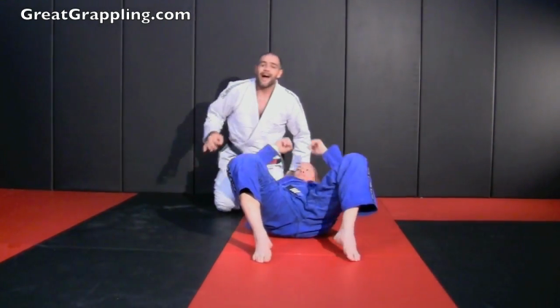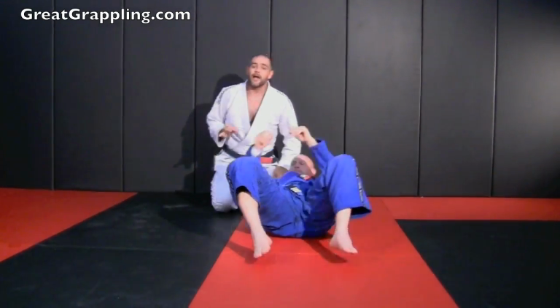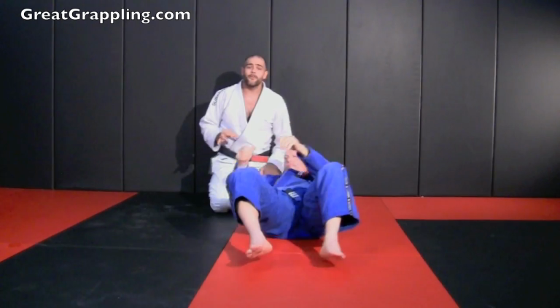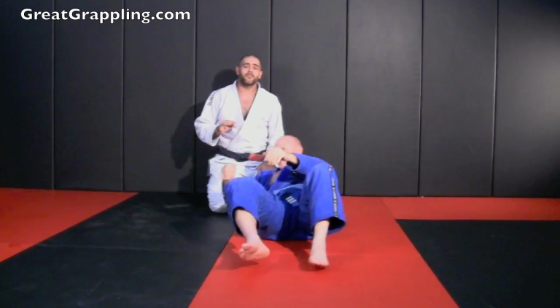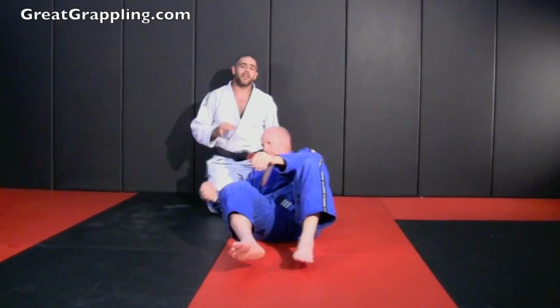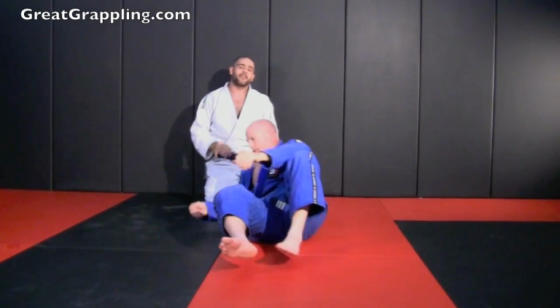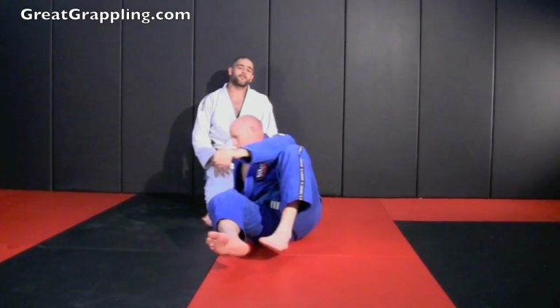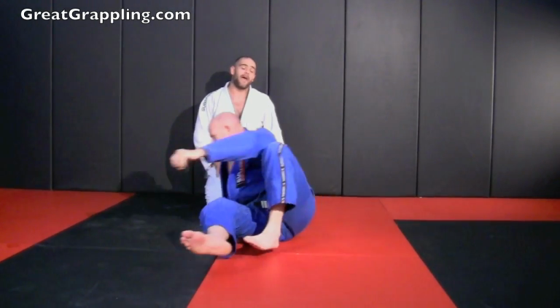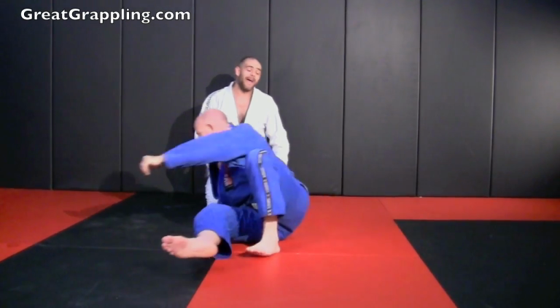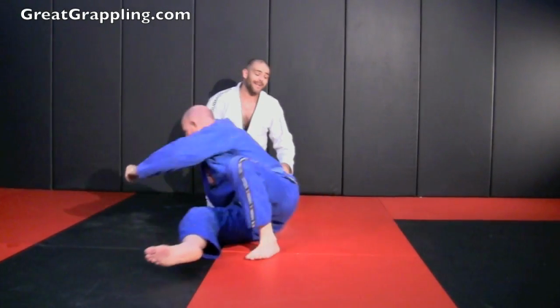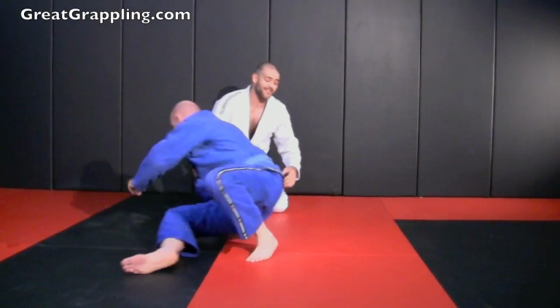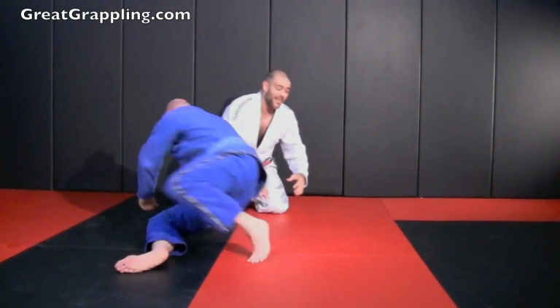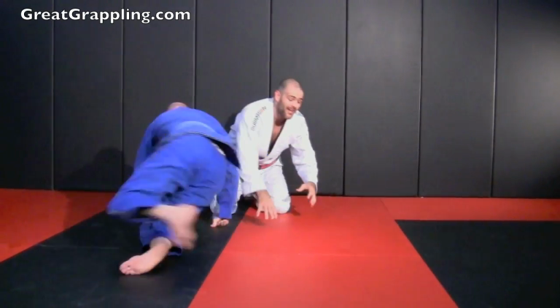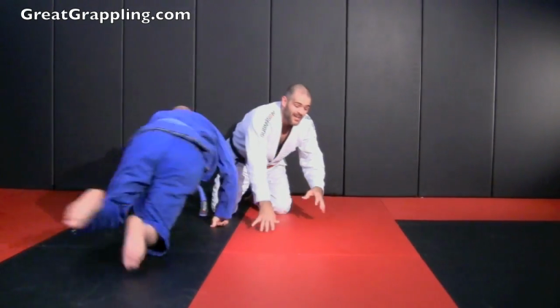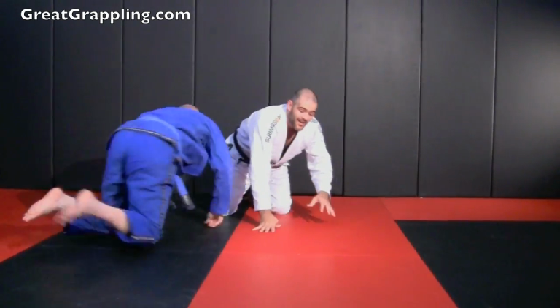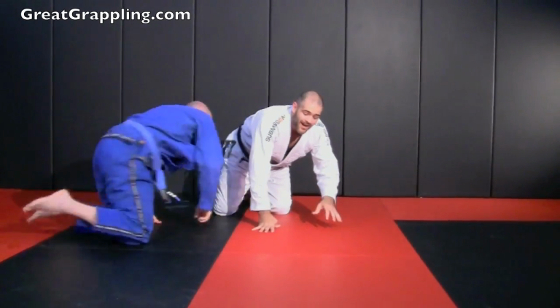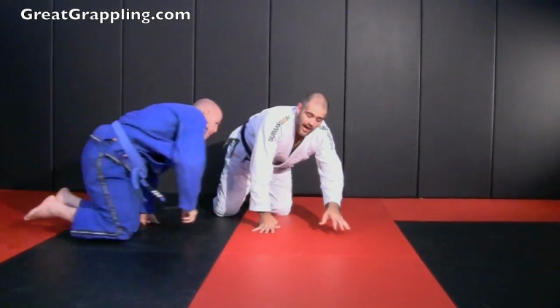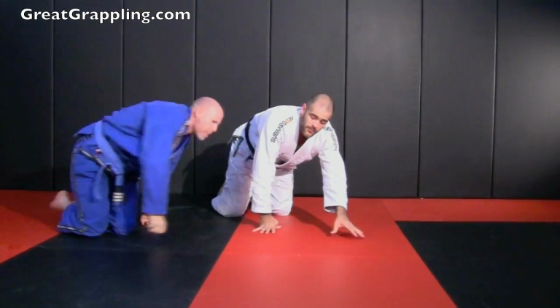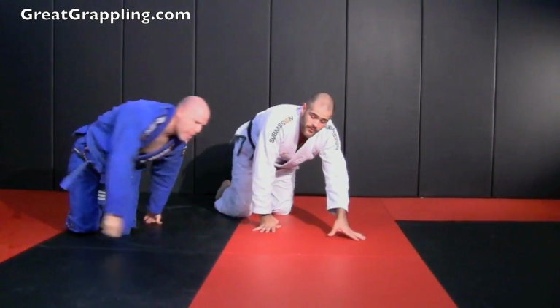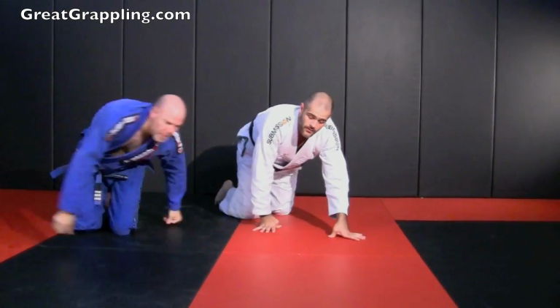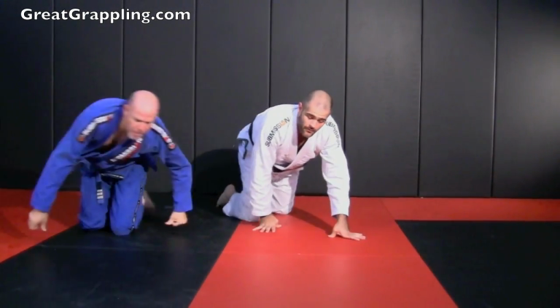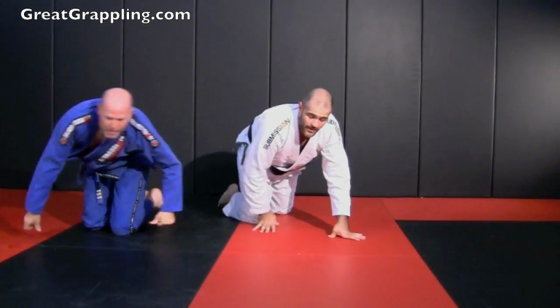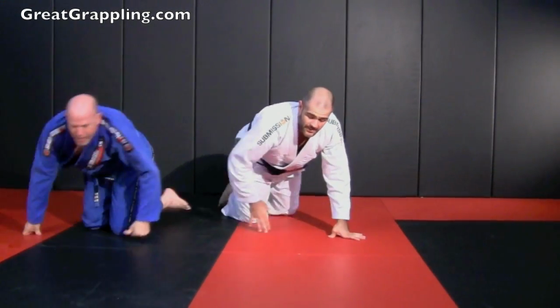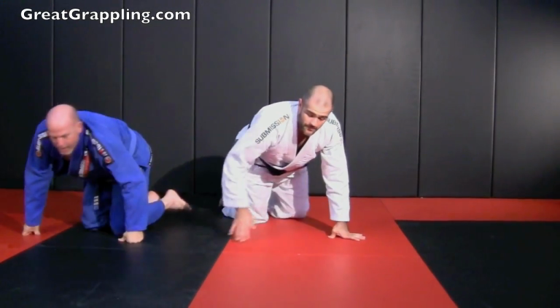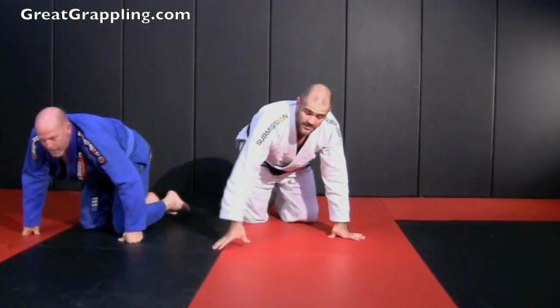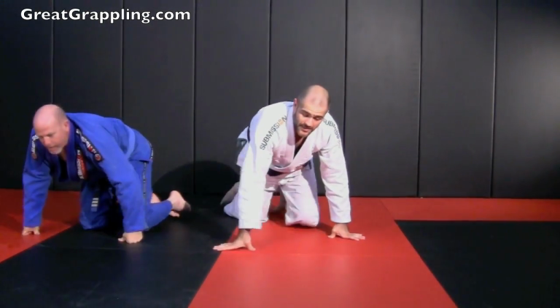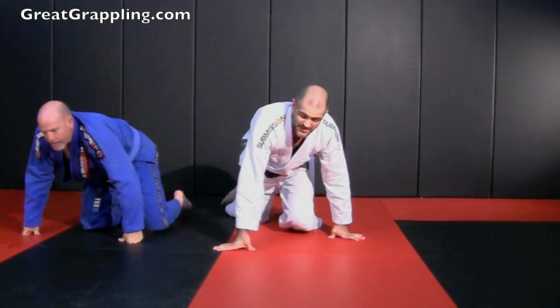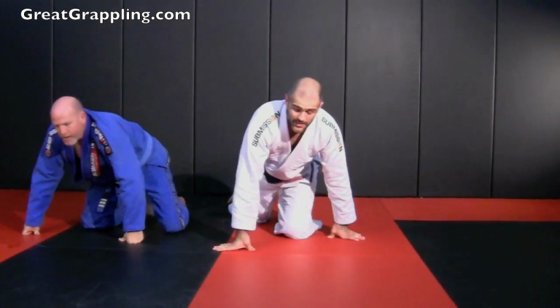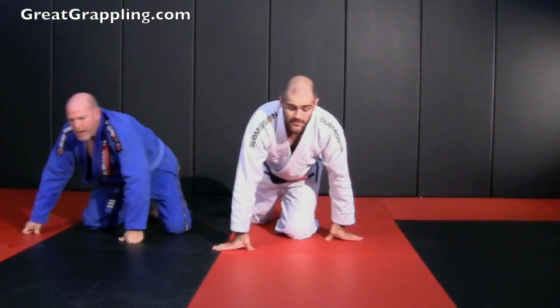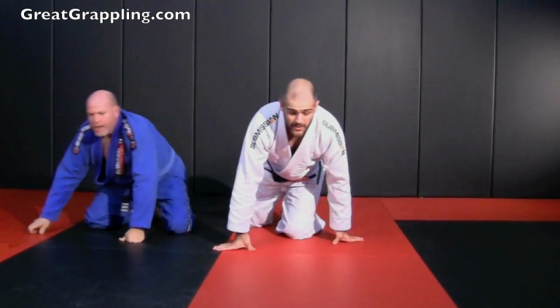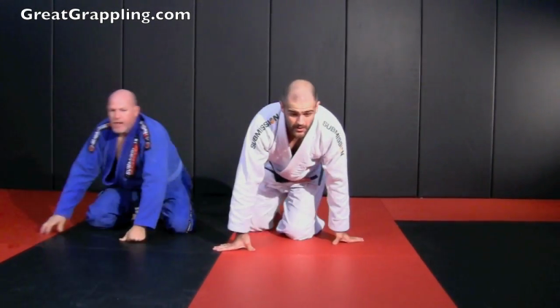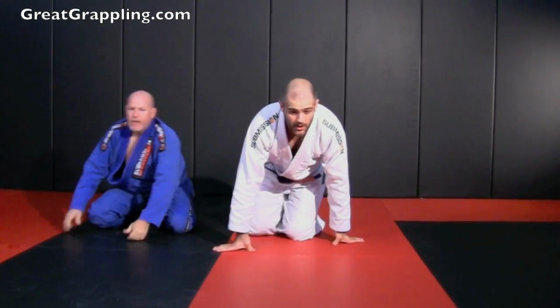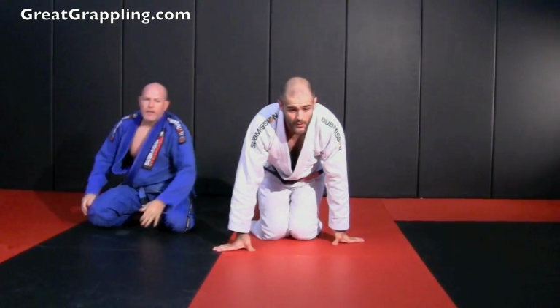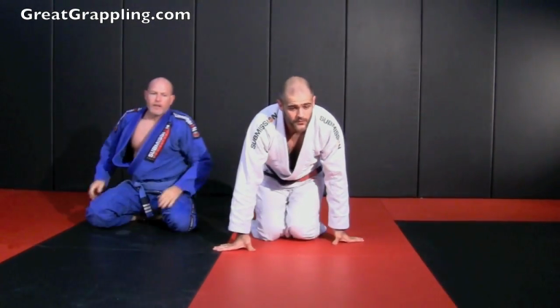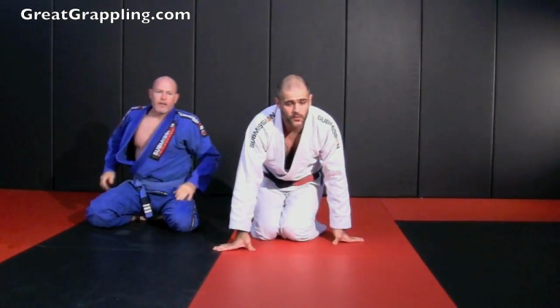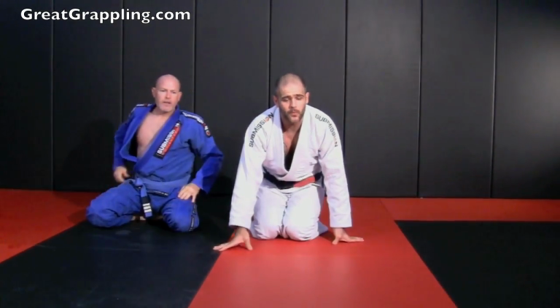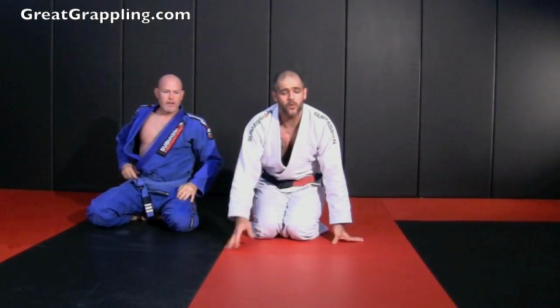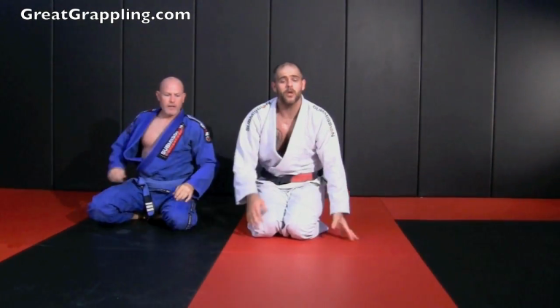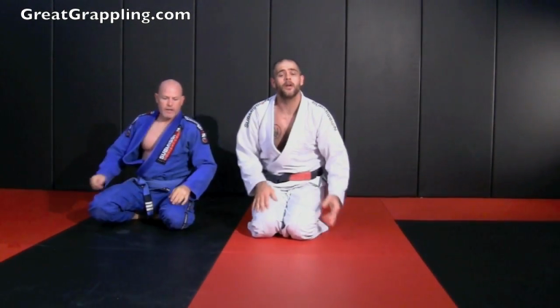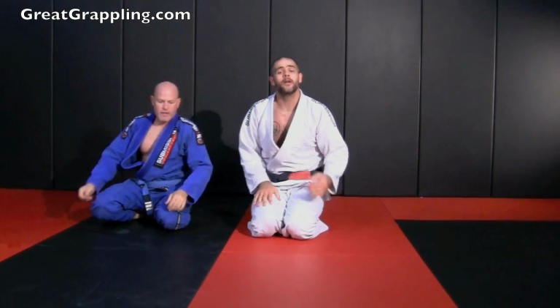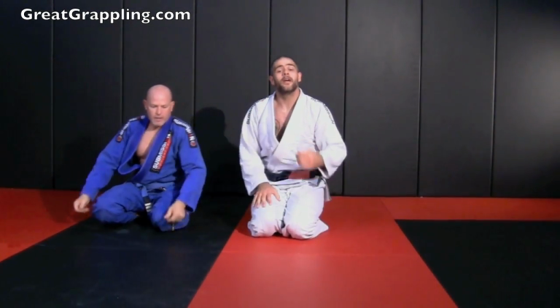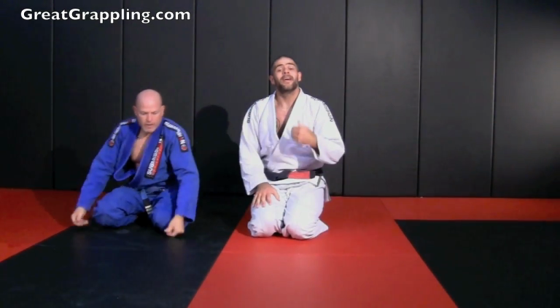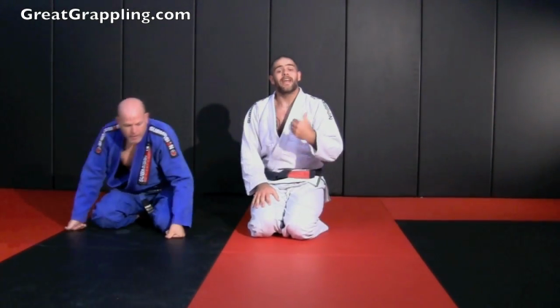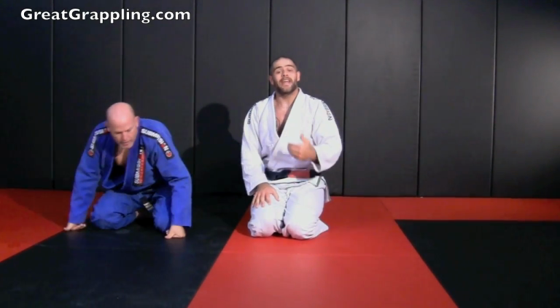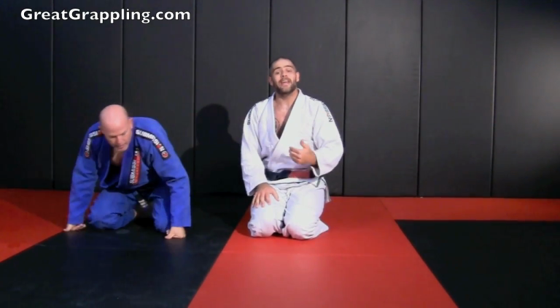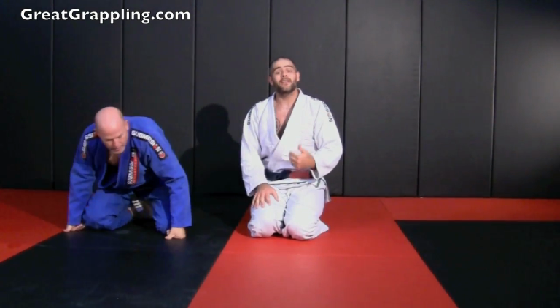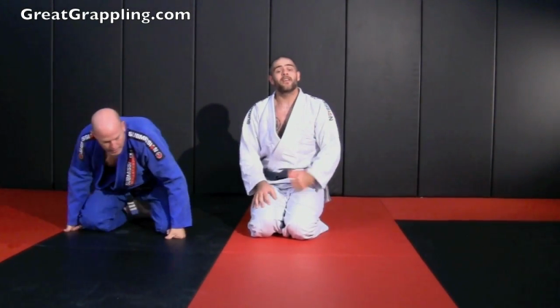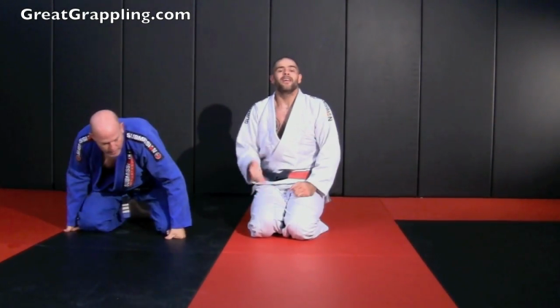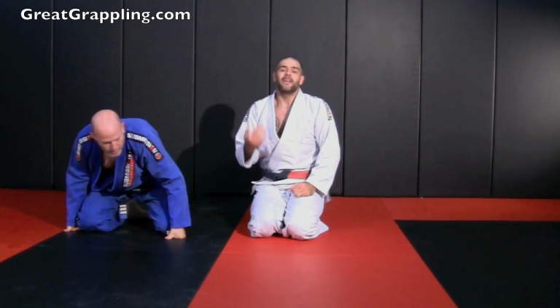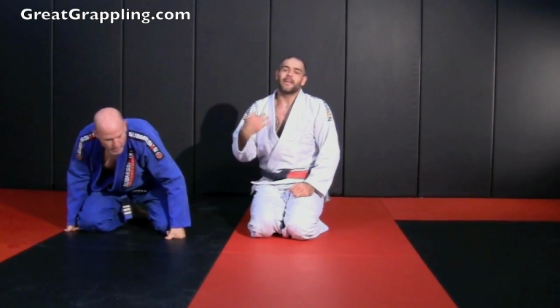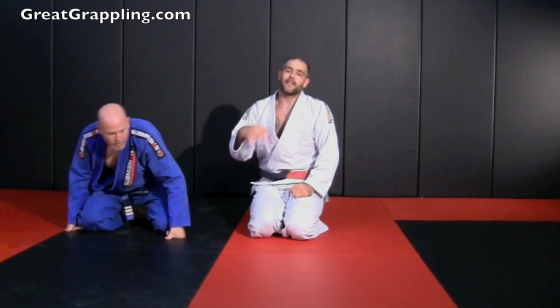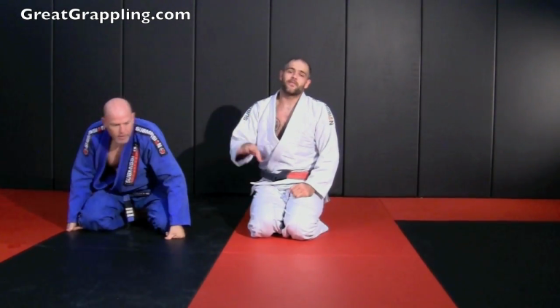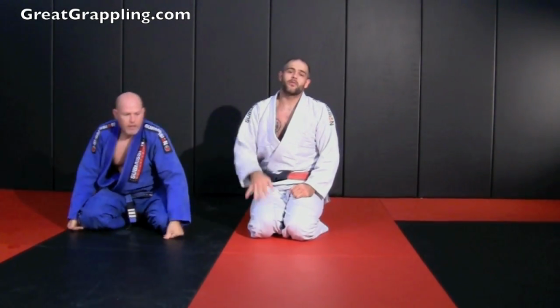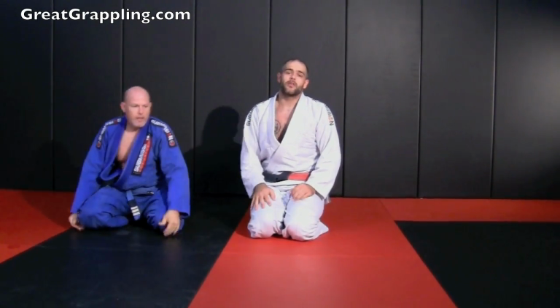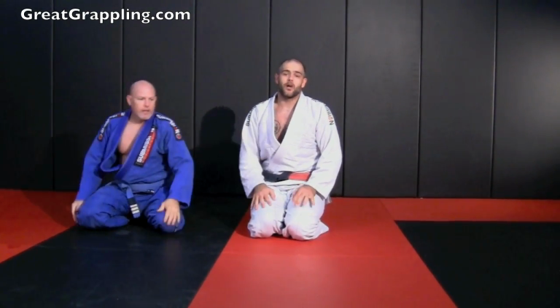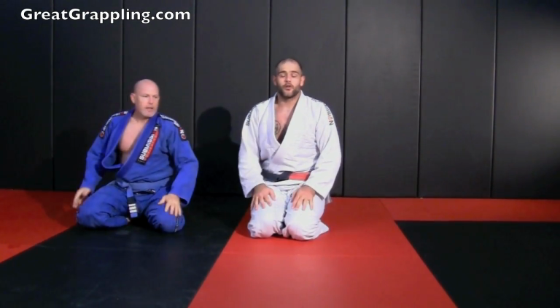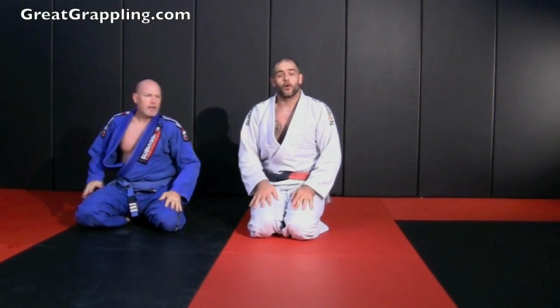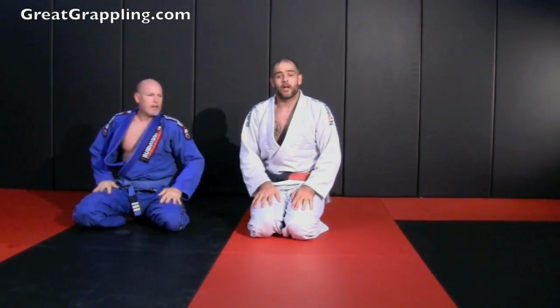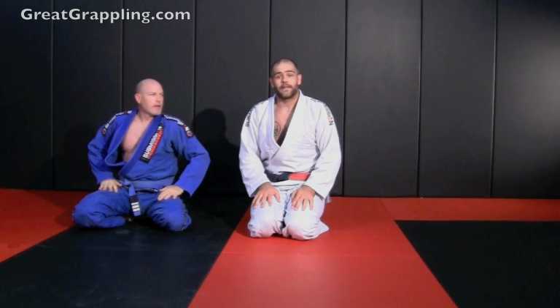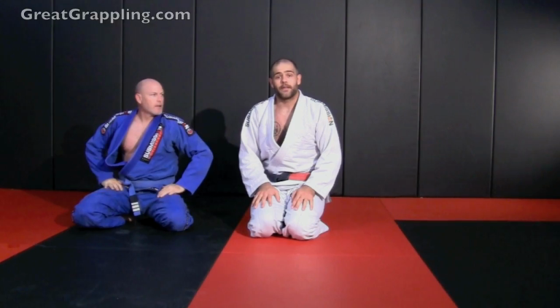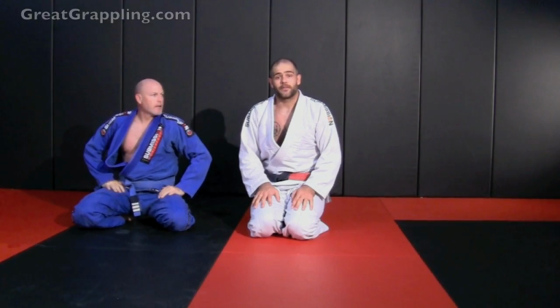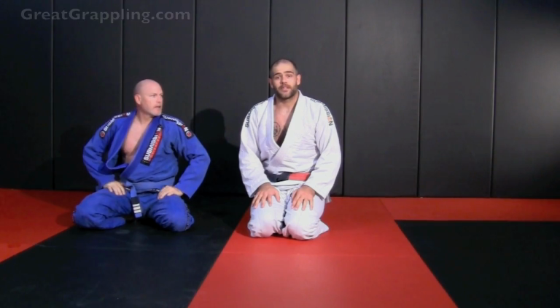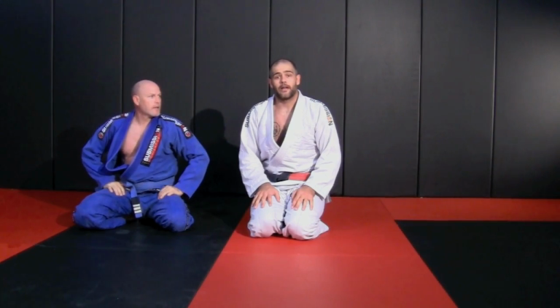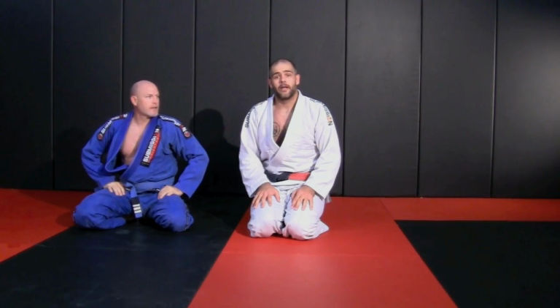High percentage pass. I really like it because it can be uncomfortable, and it gives you the underhook on the other side.